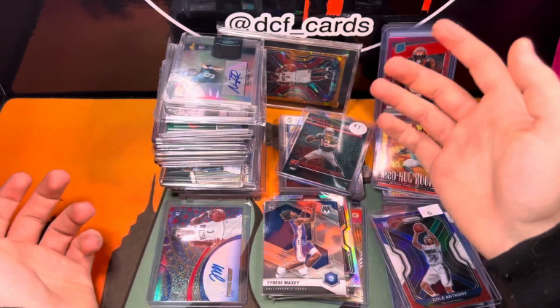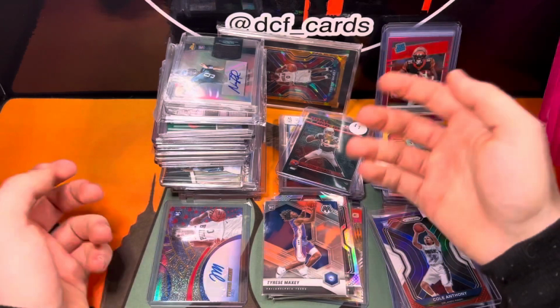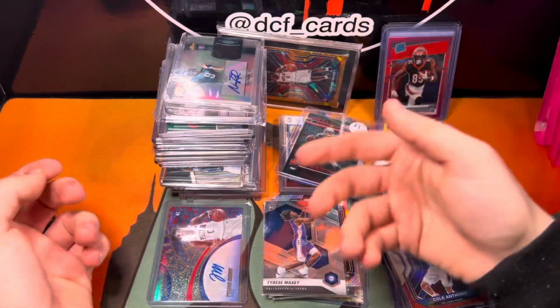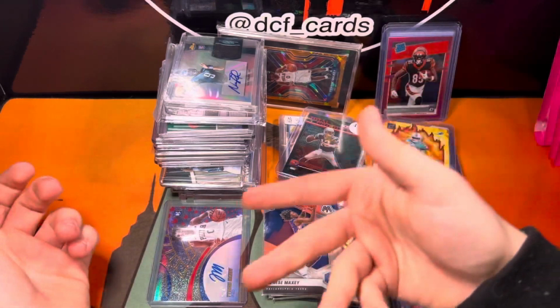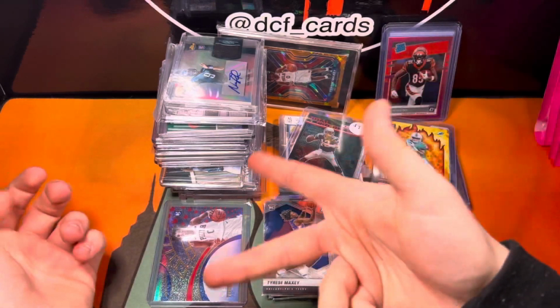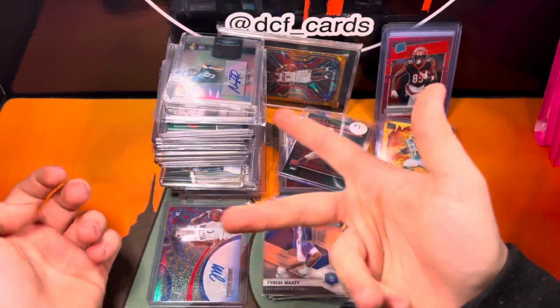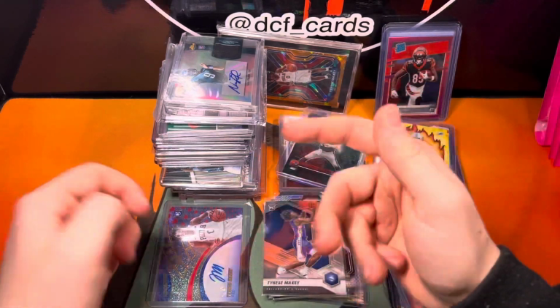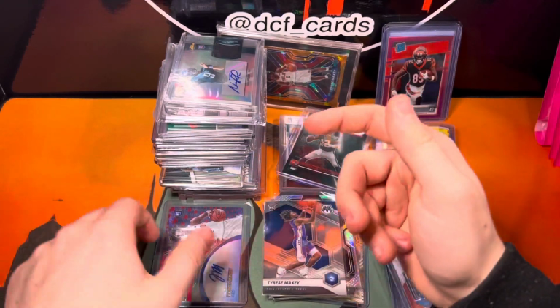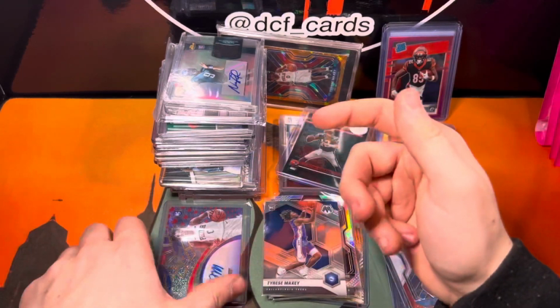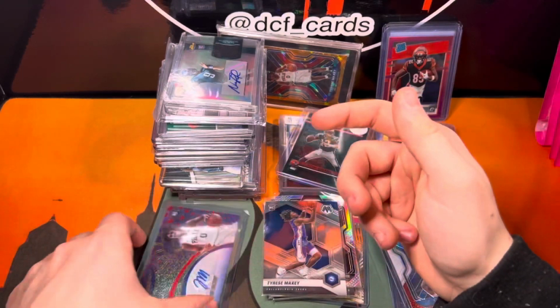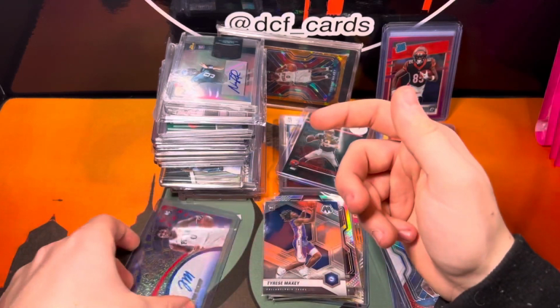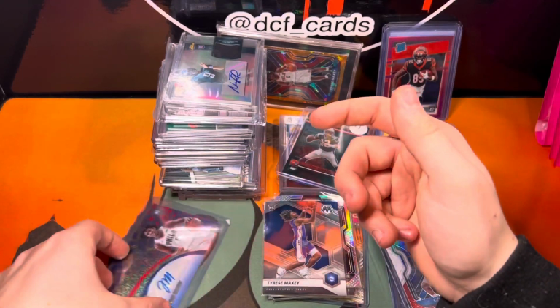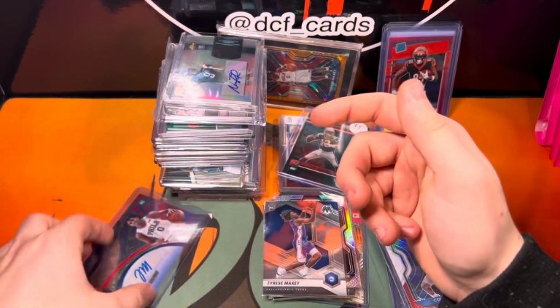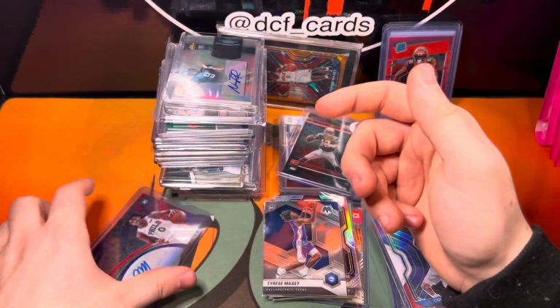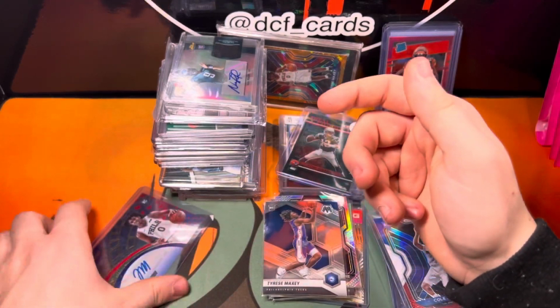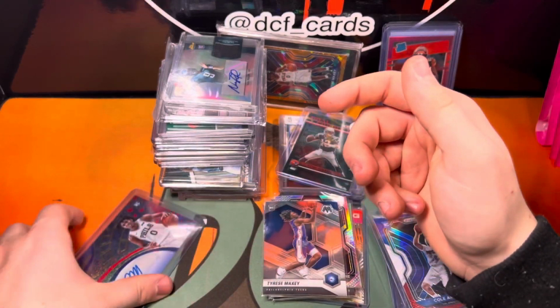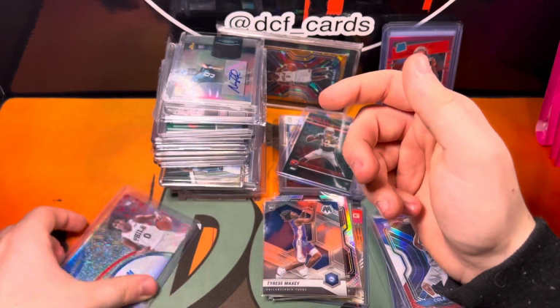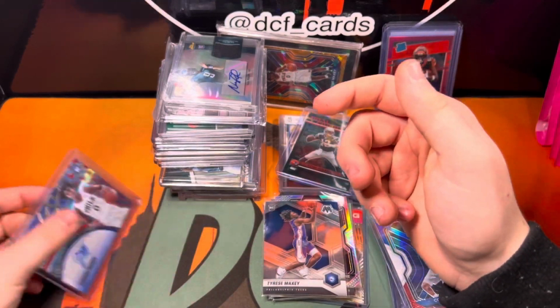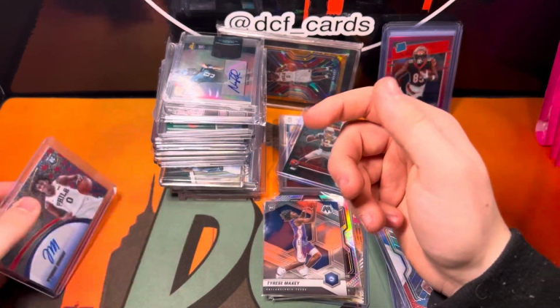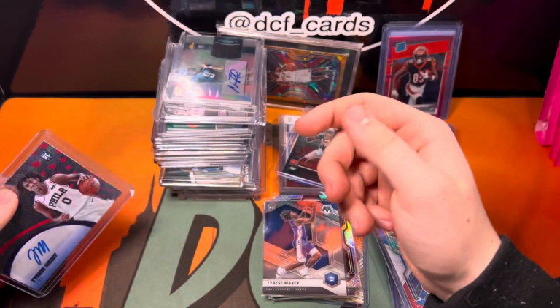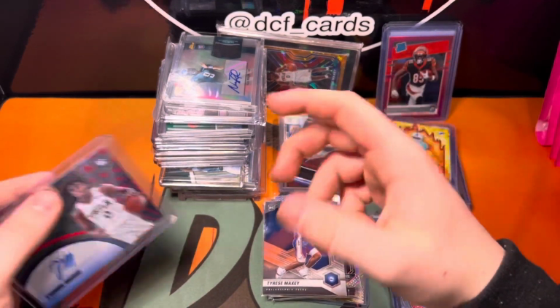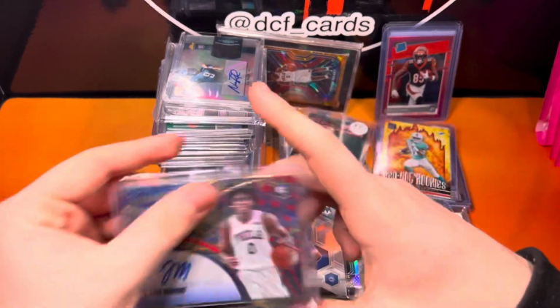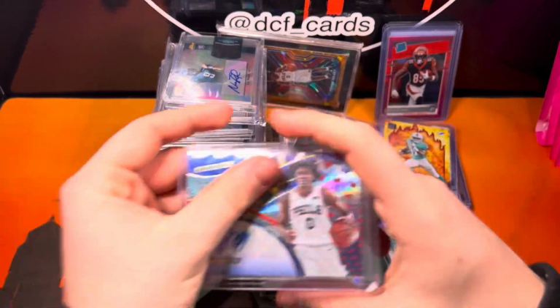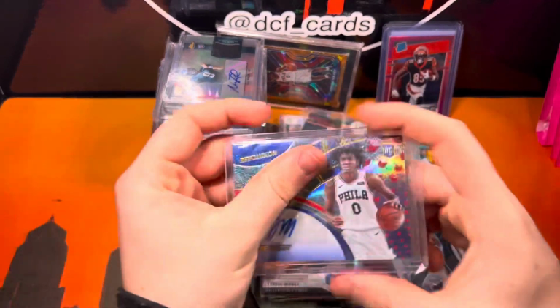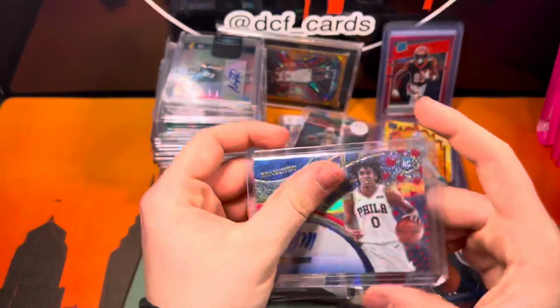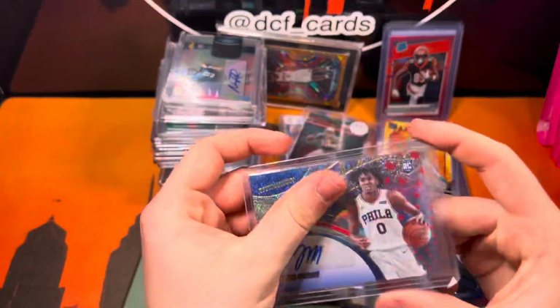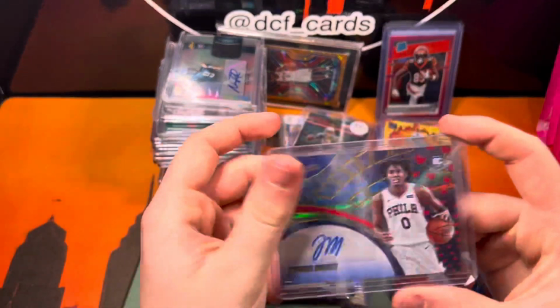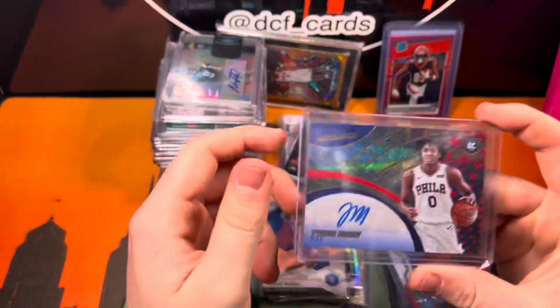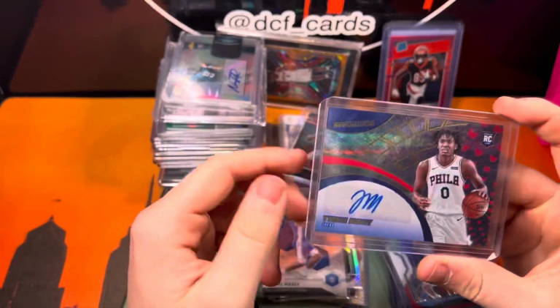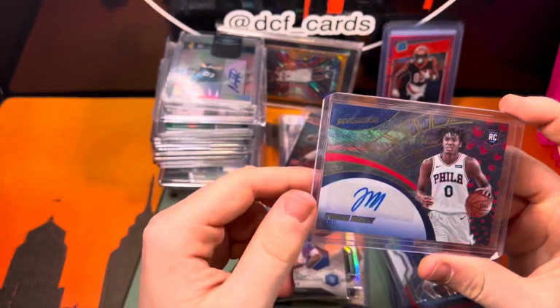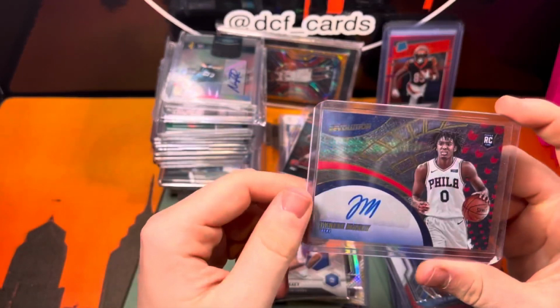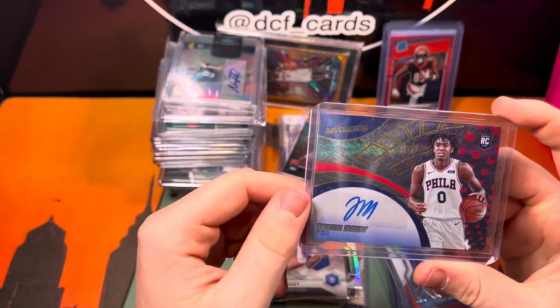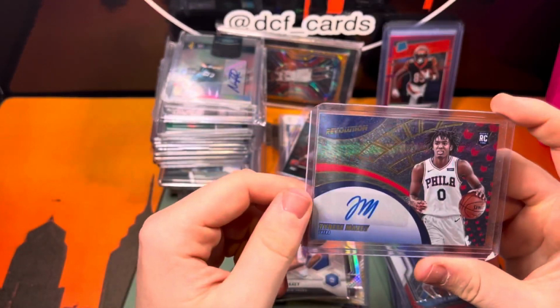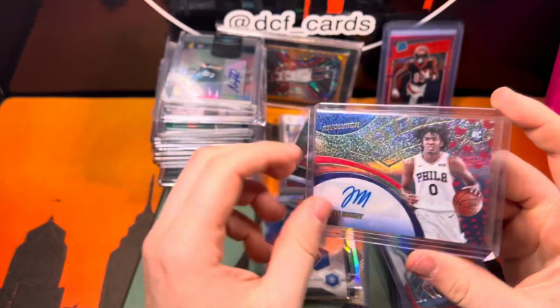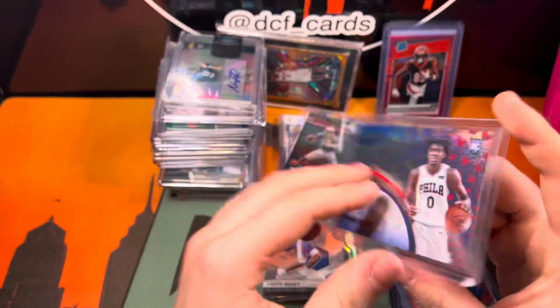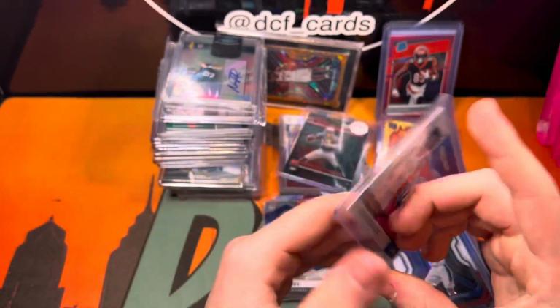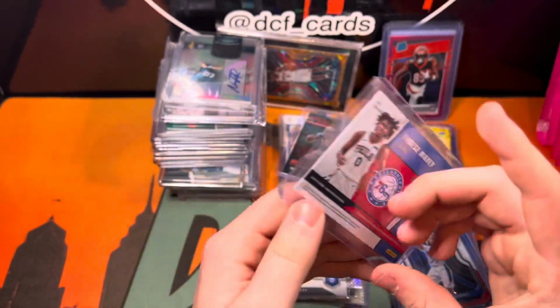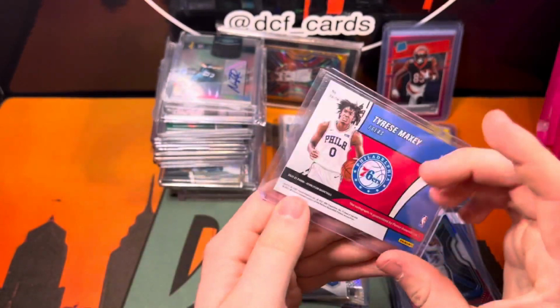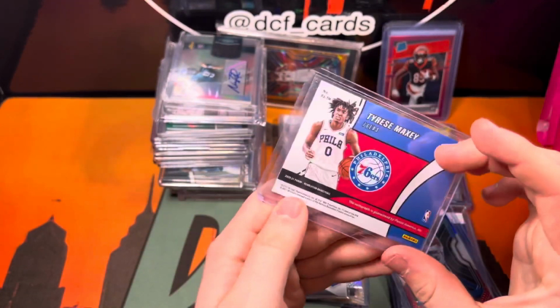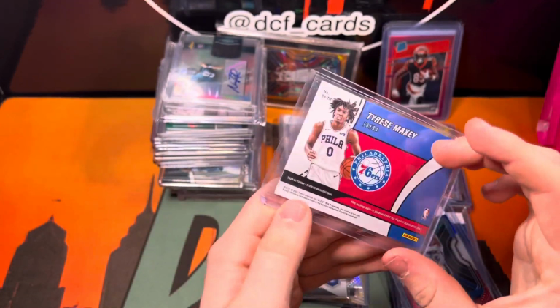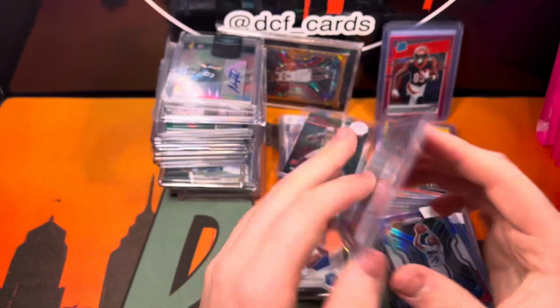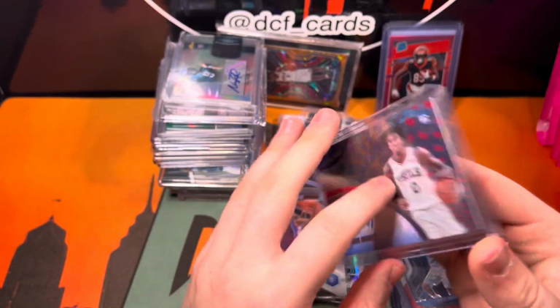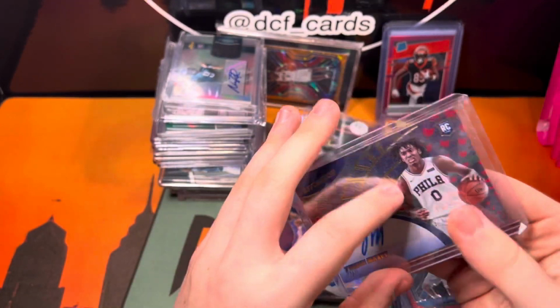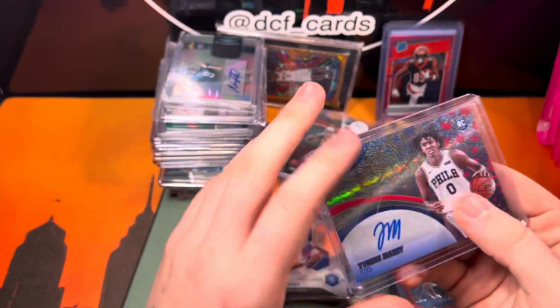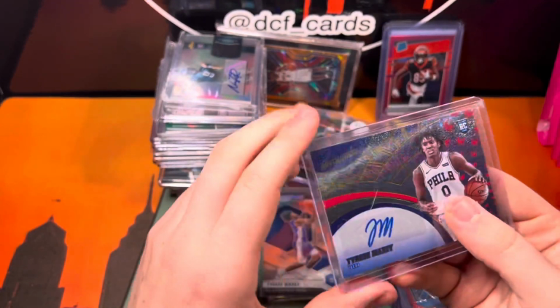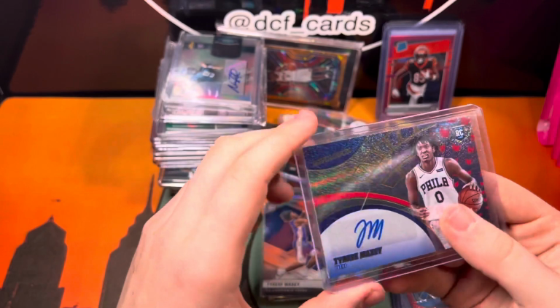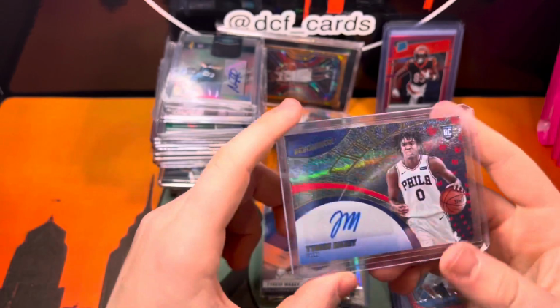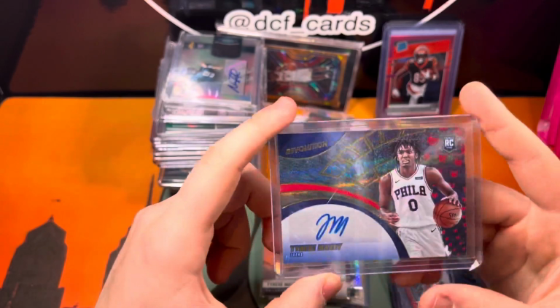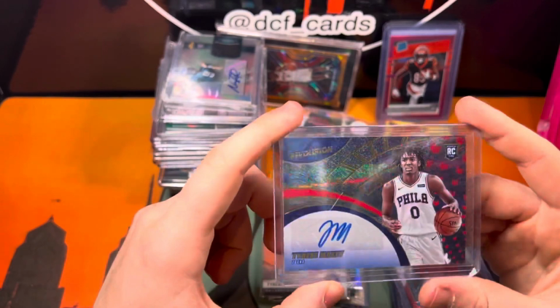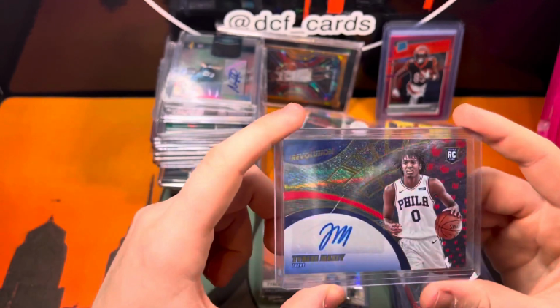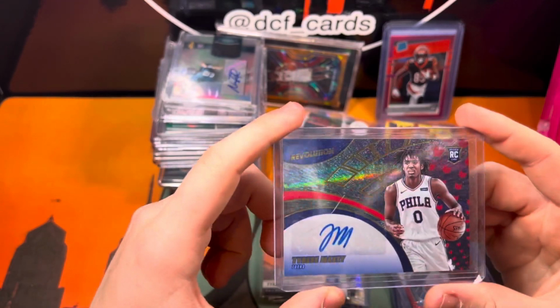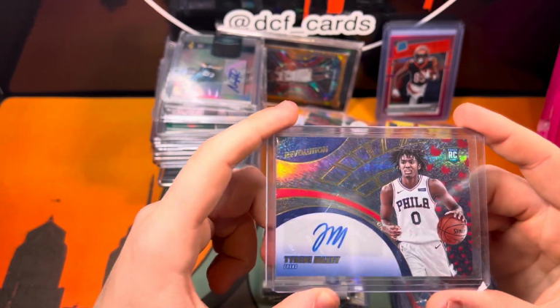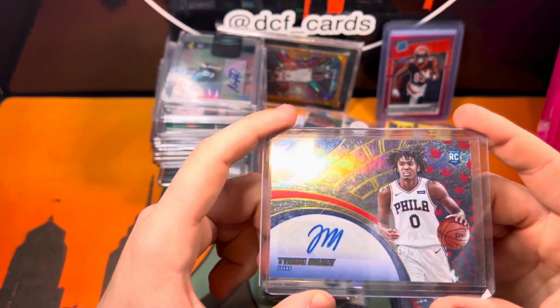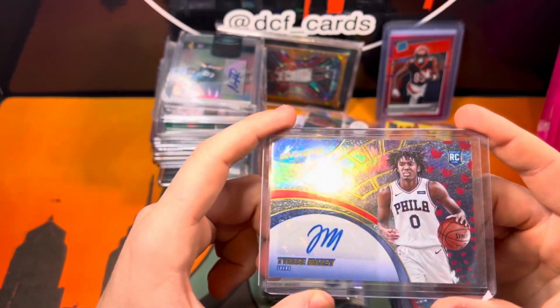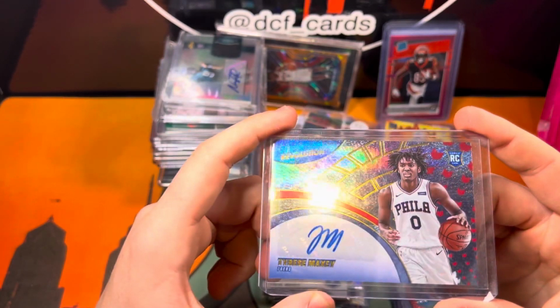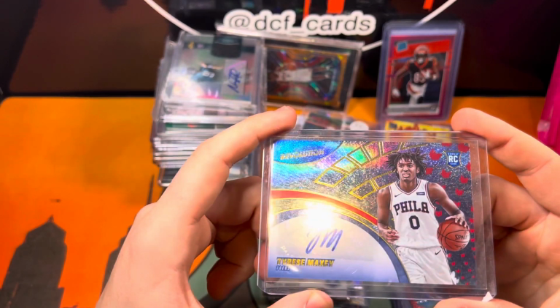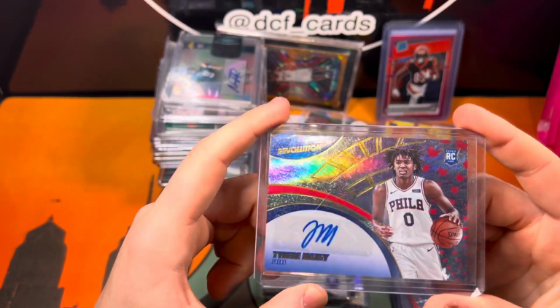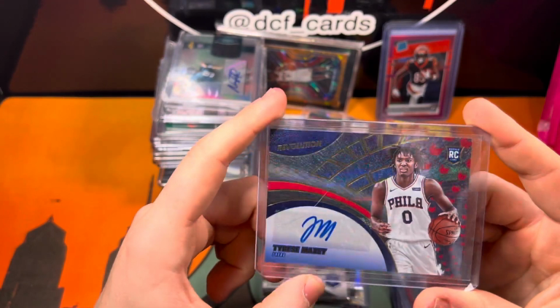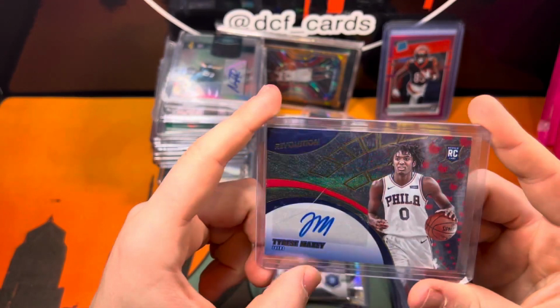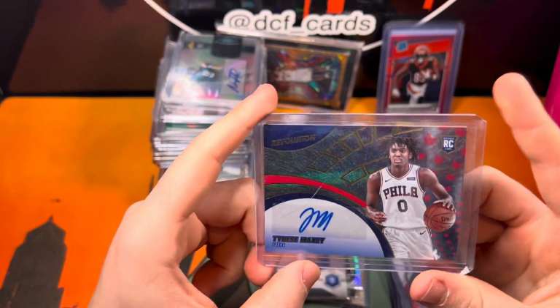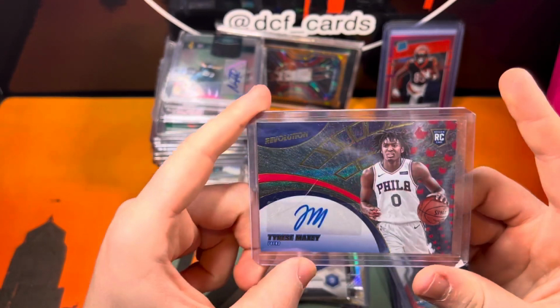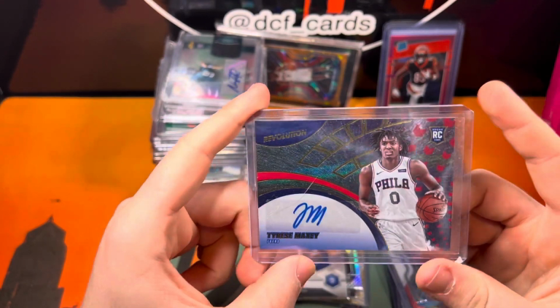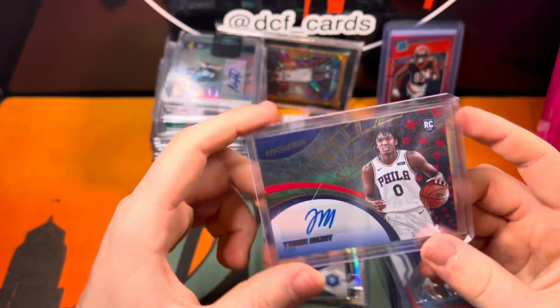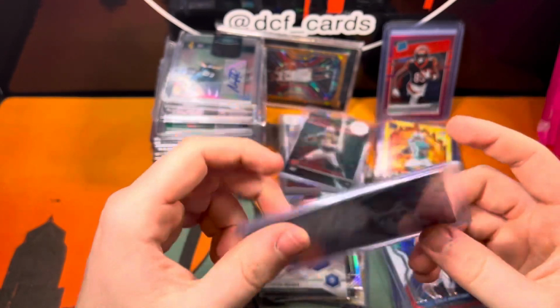So I guess we'll start off with this Maxi — Tyrese Maxi Revolution Rookie Auto. $50, I paid for that.